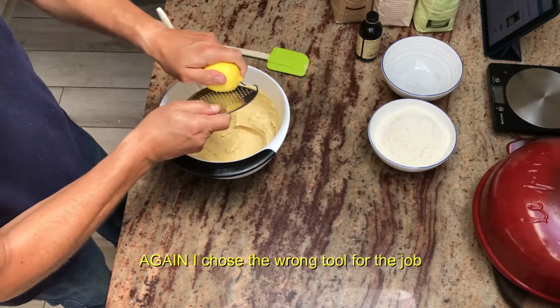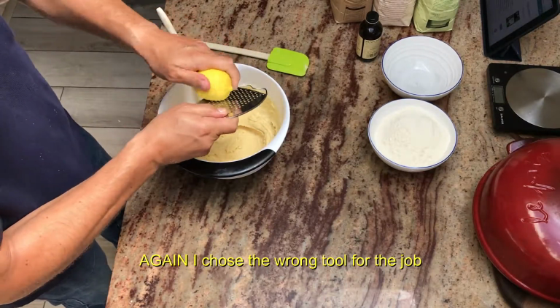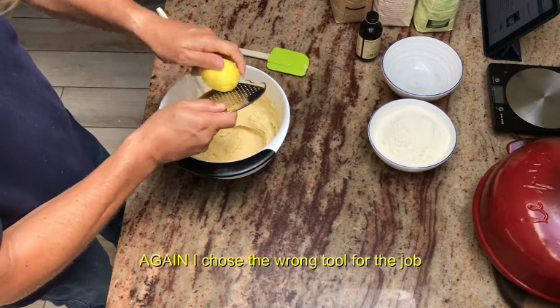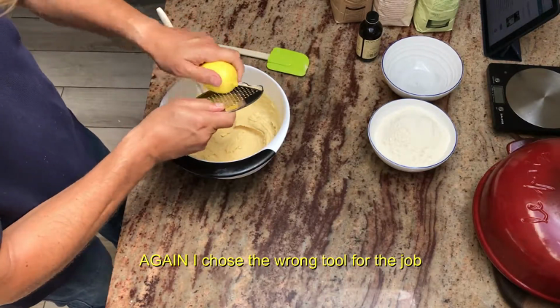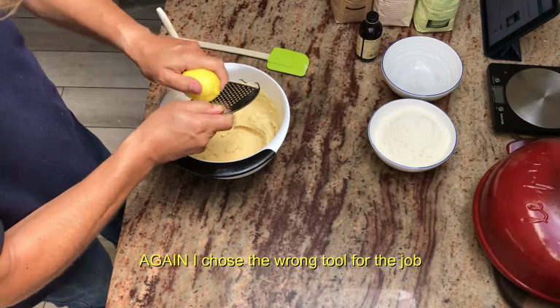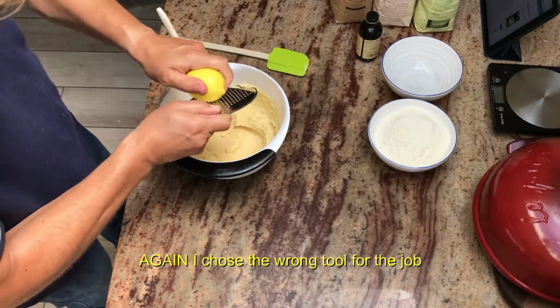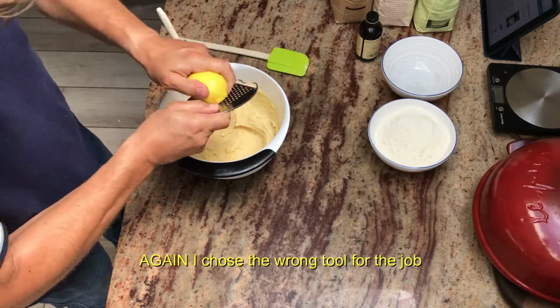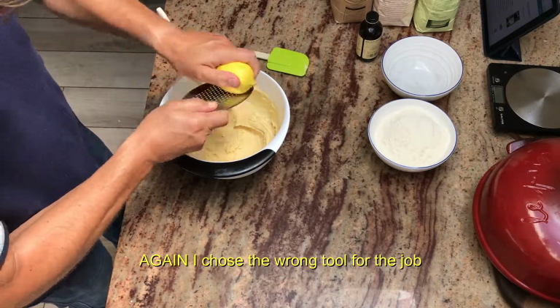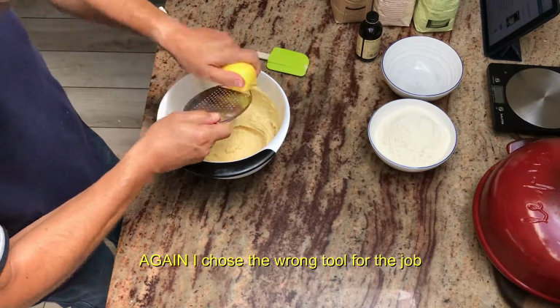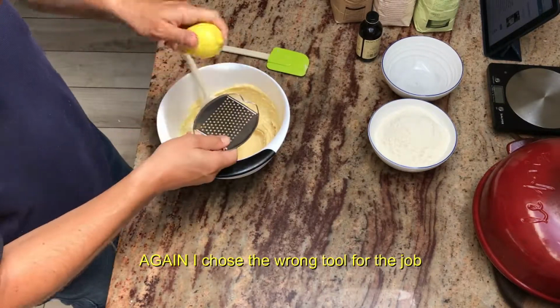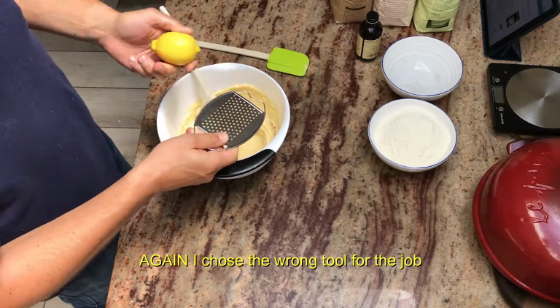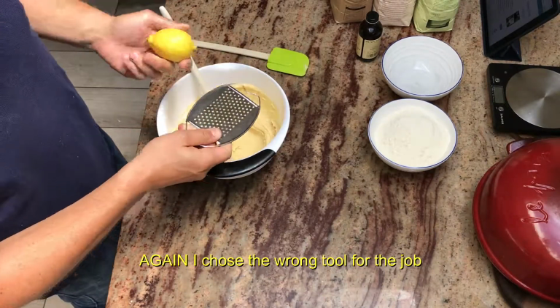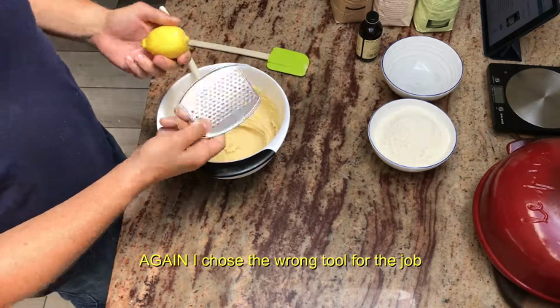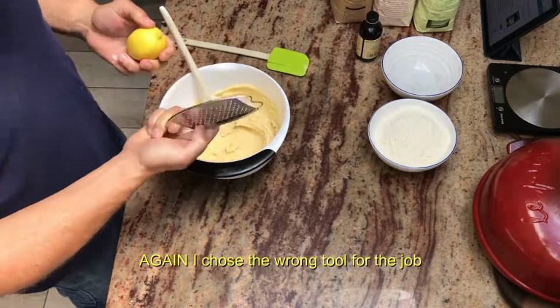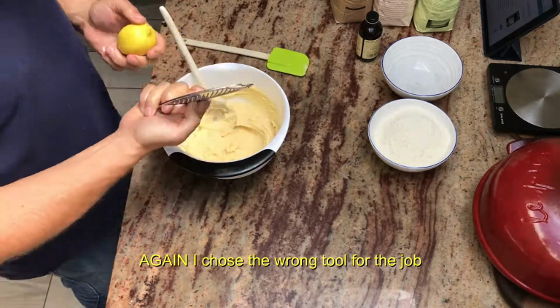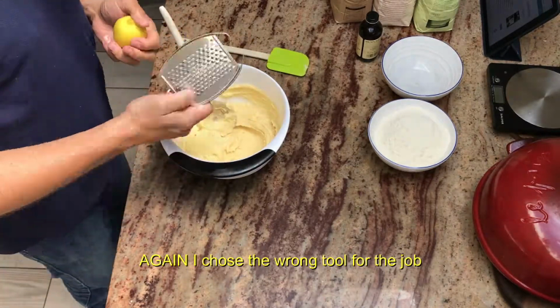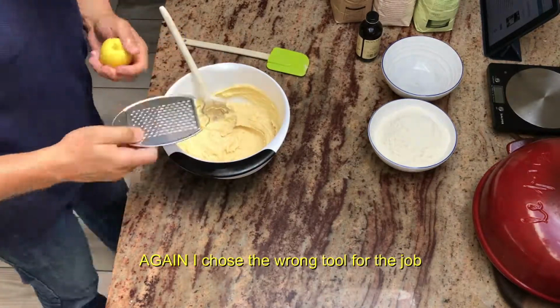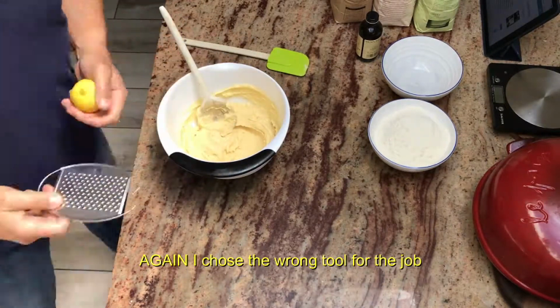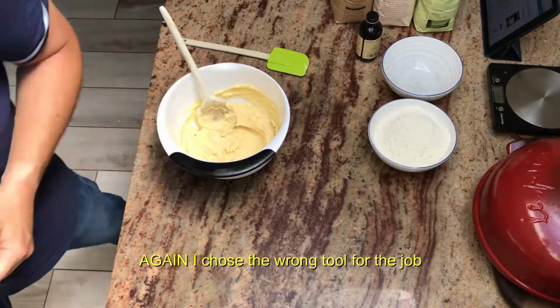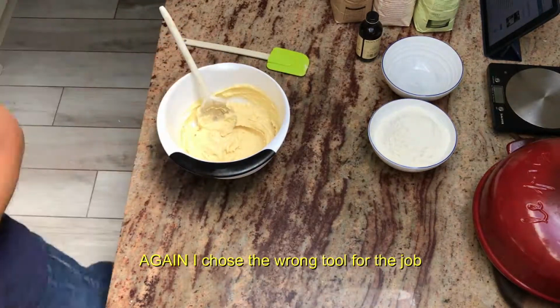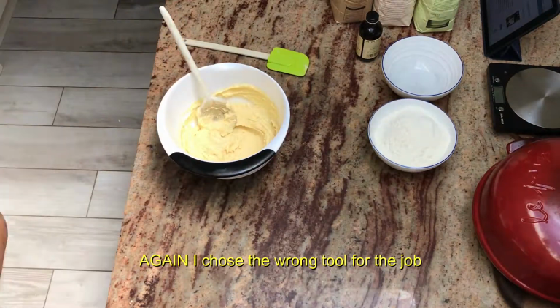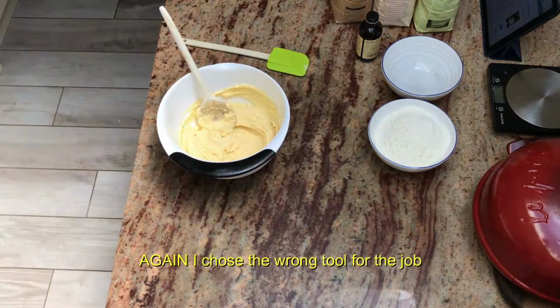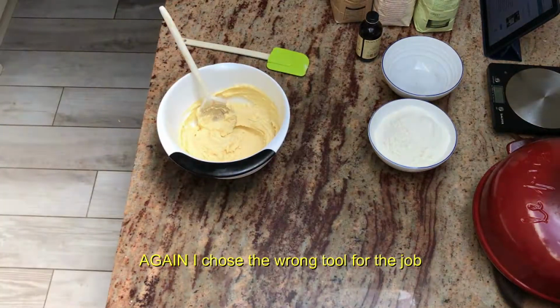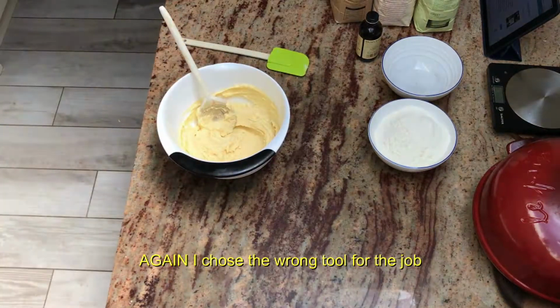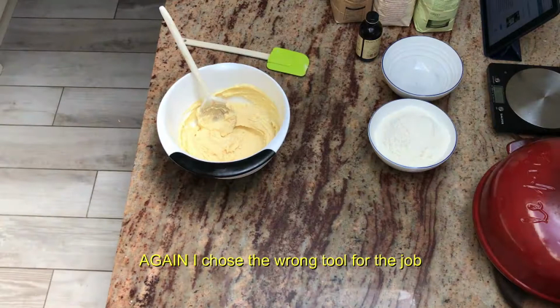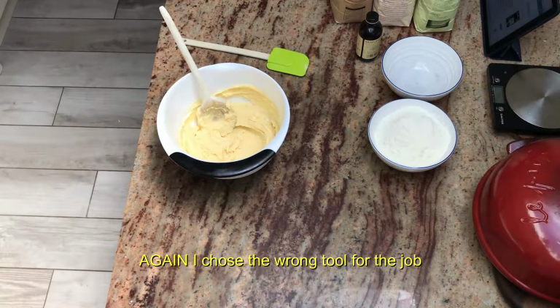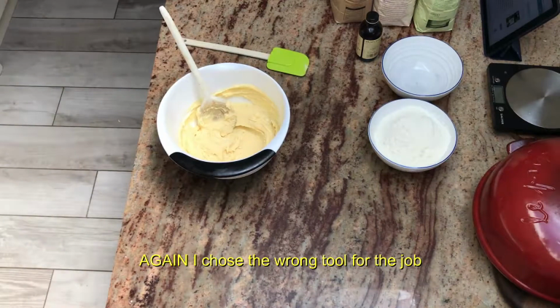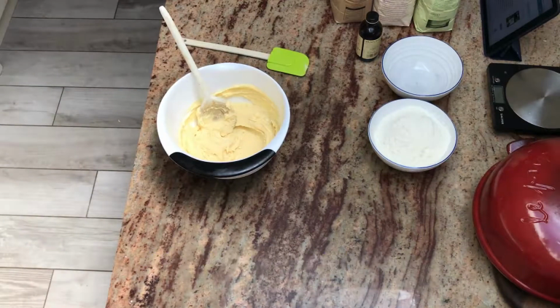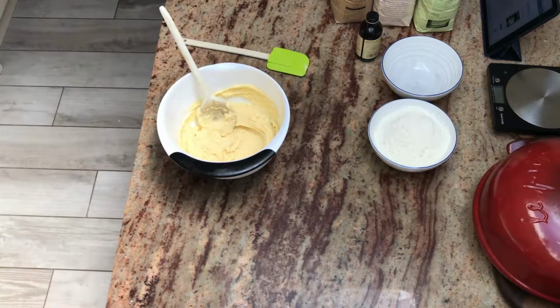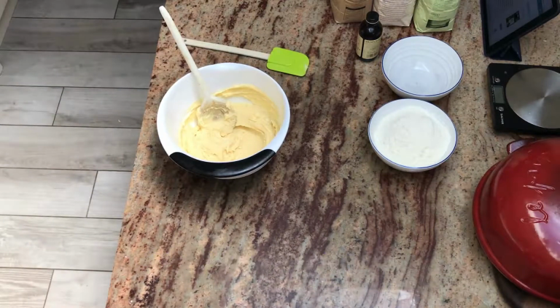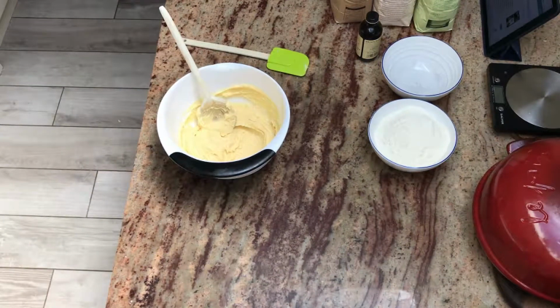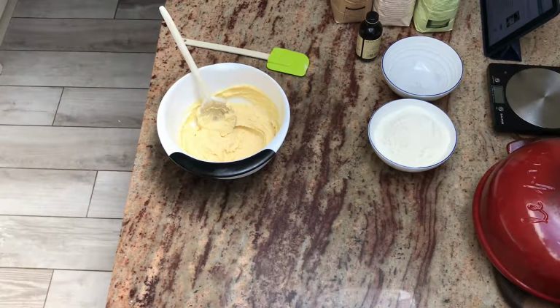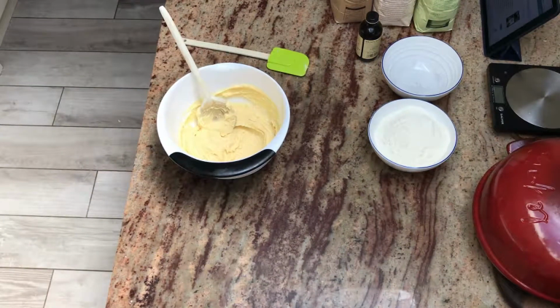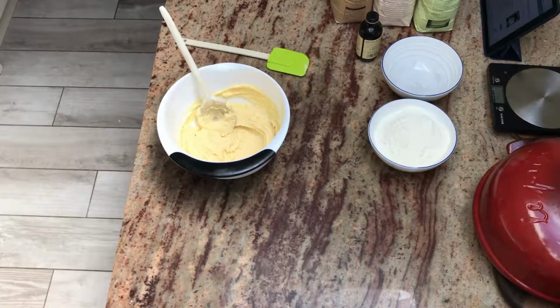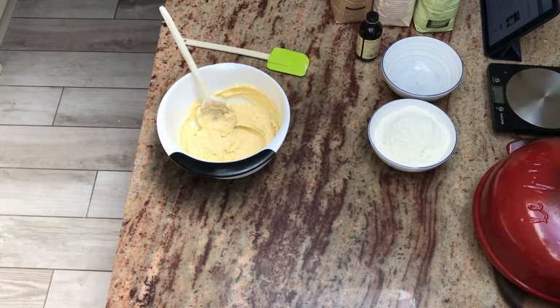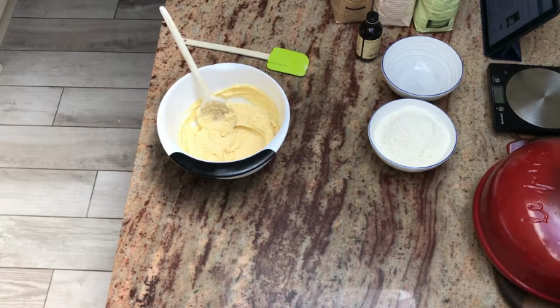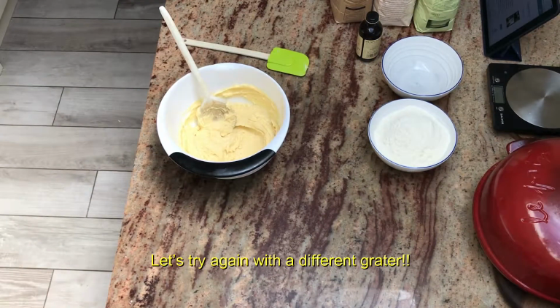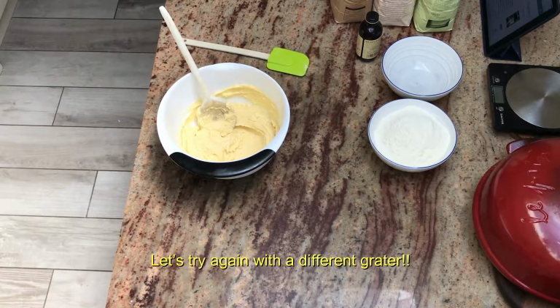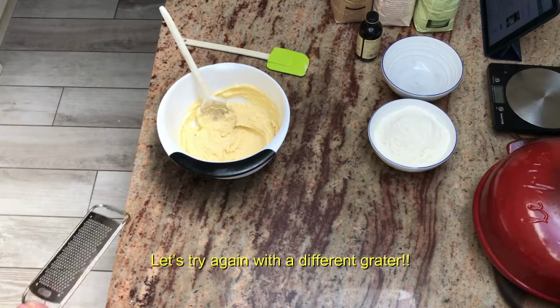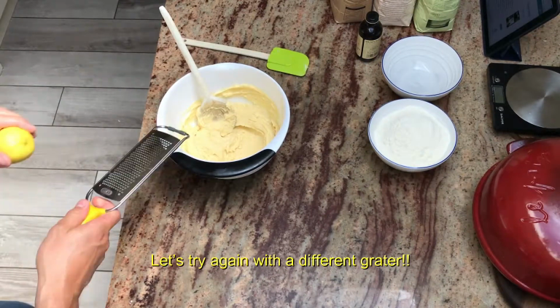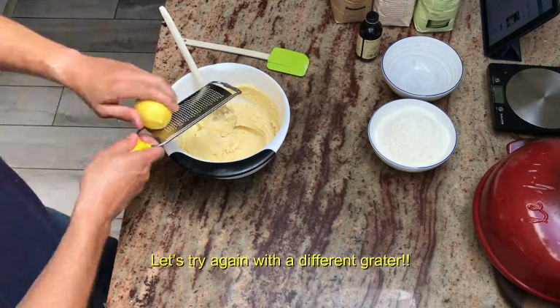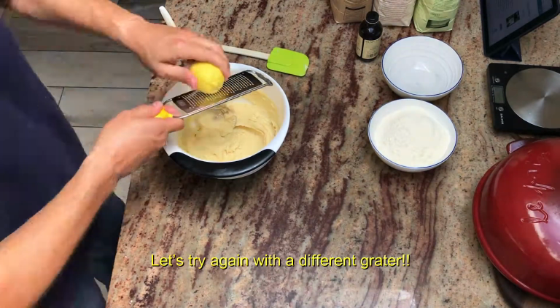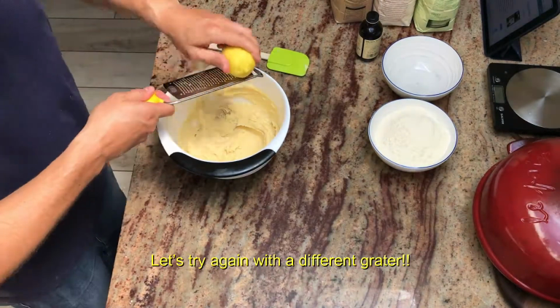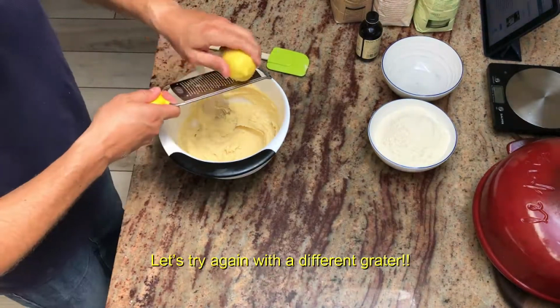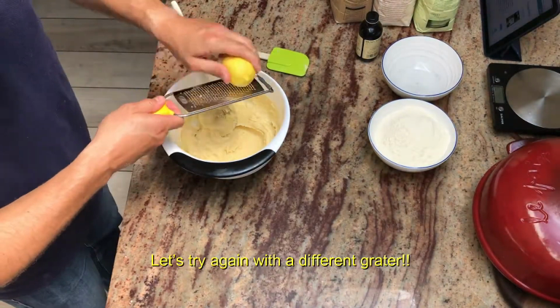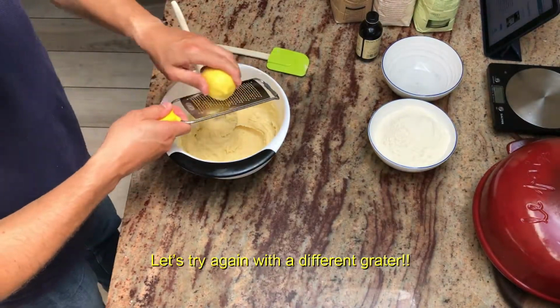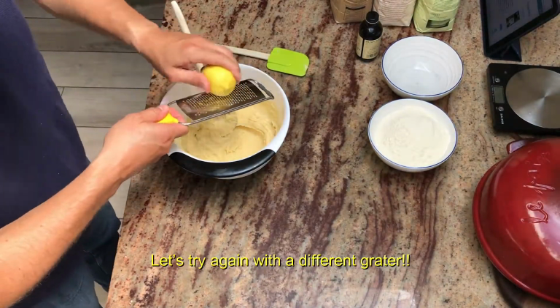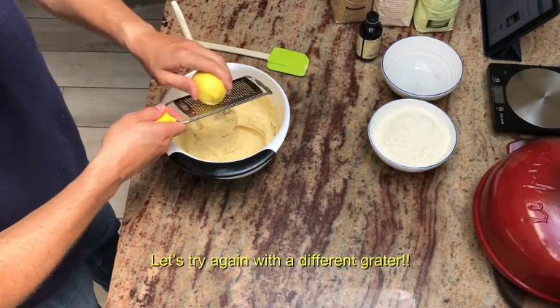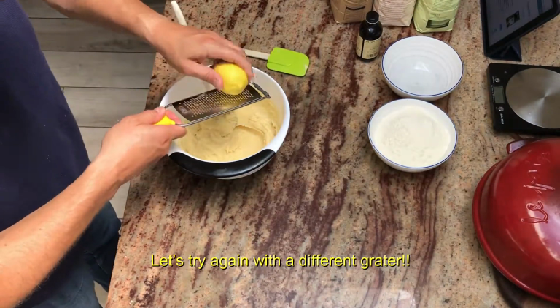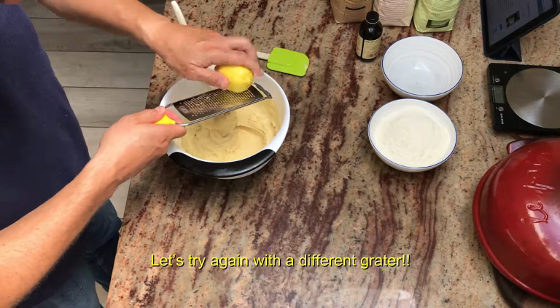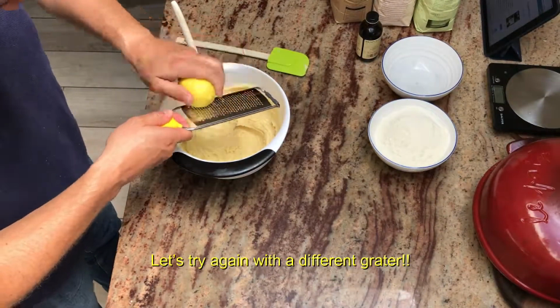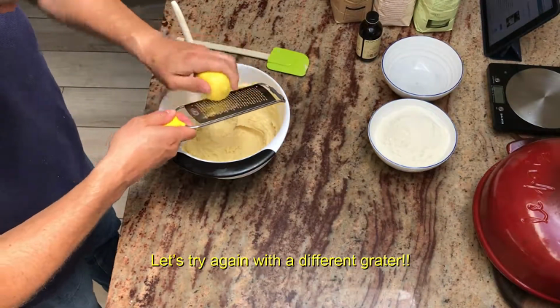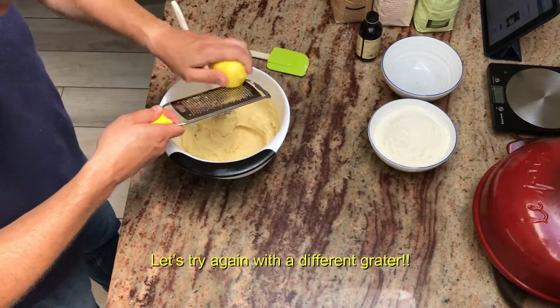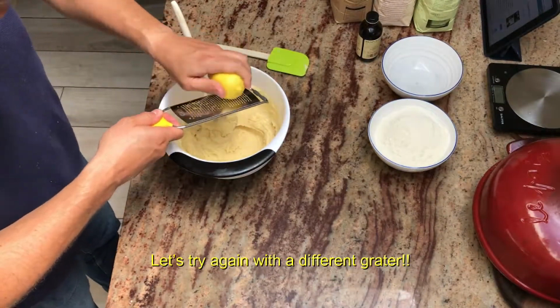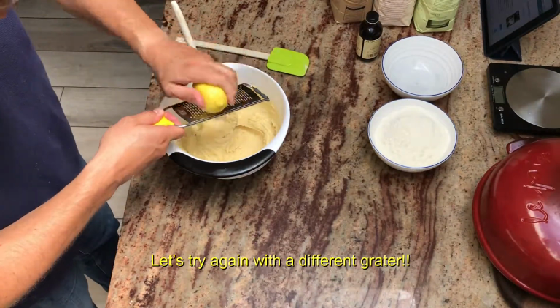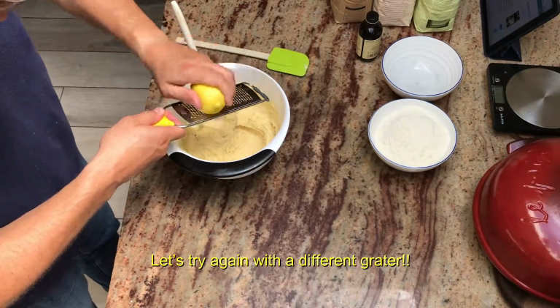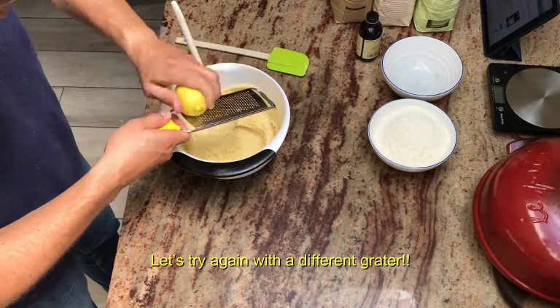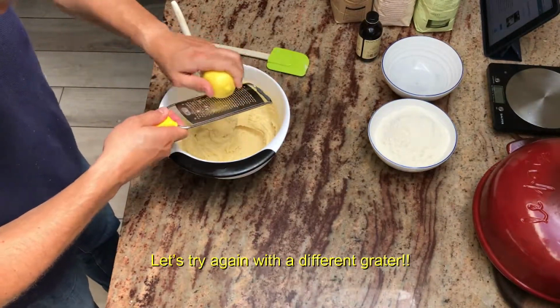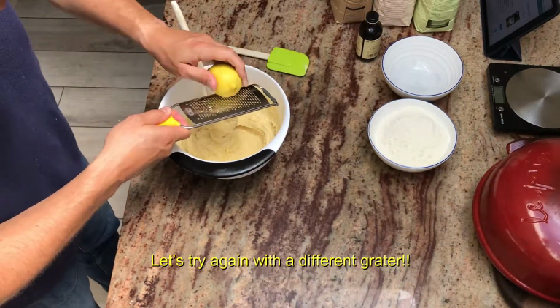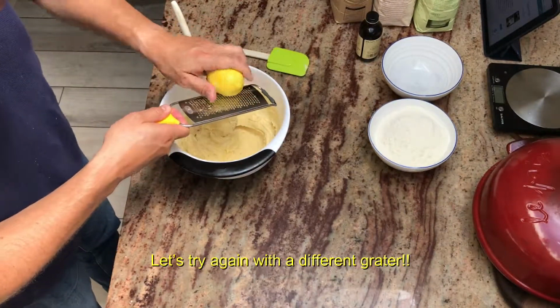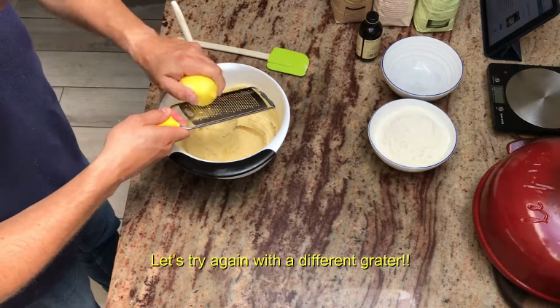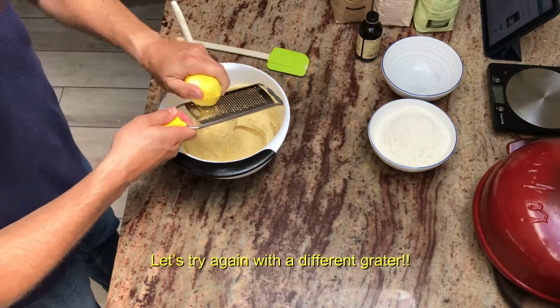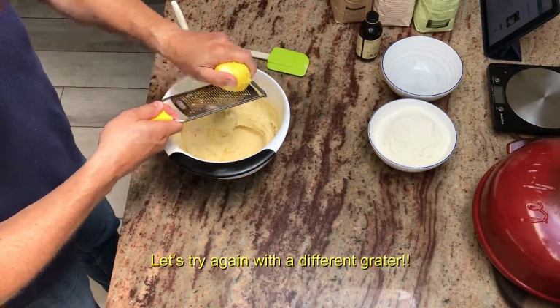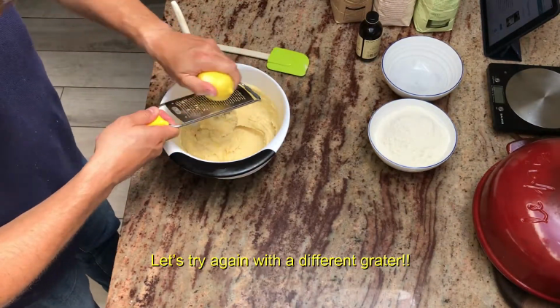The lemon zest is not essential to this recipe, so if you don't have any lemon, by all means leave it out. I love adding it, especially if you use the right grater.